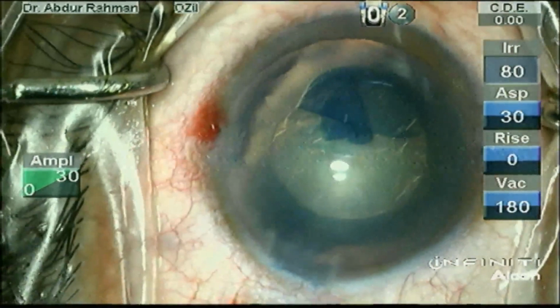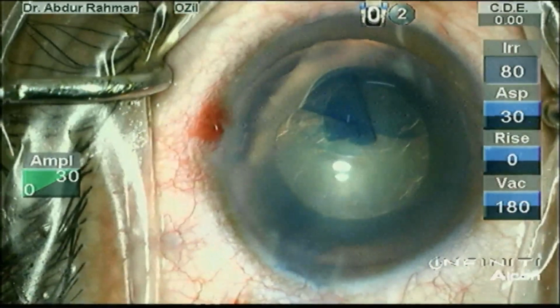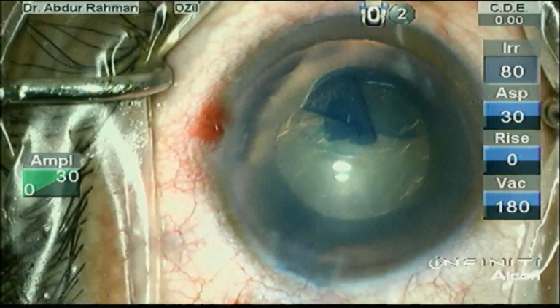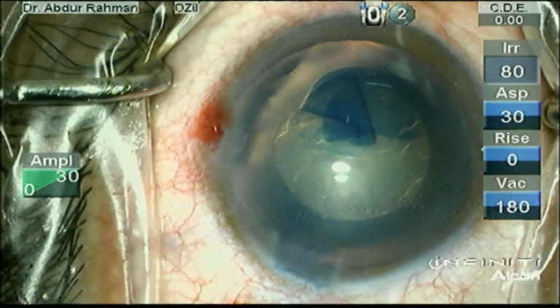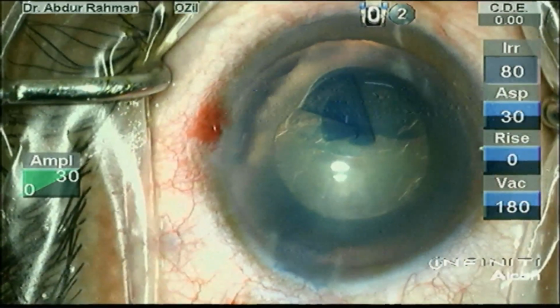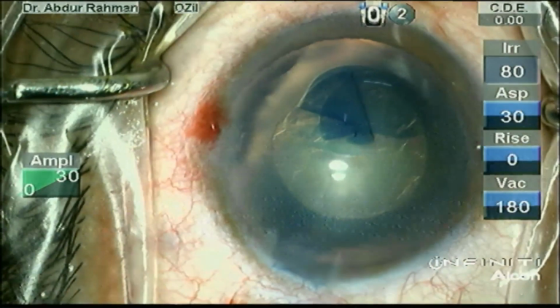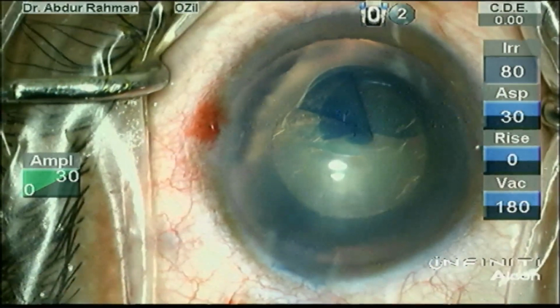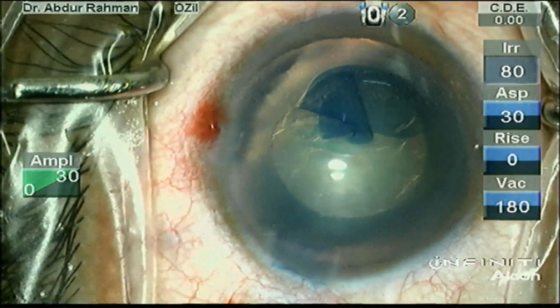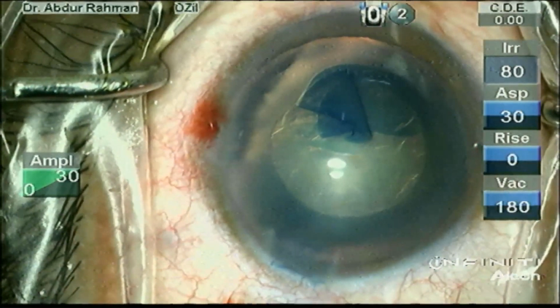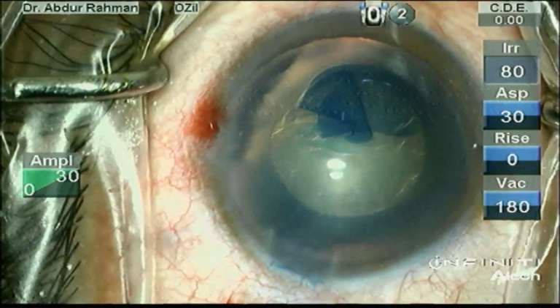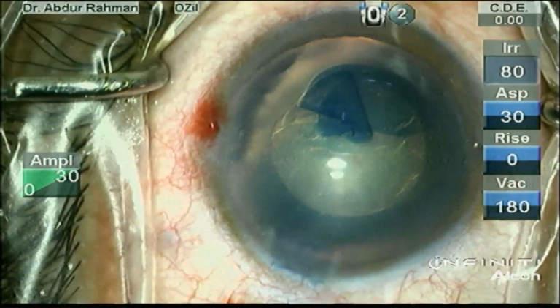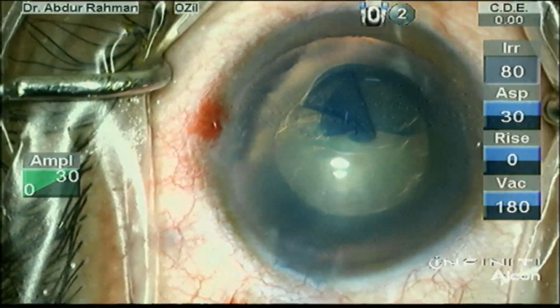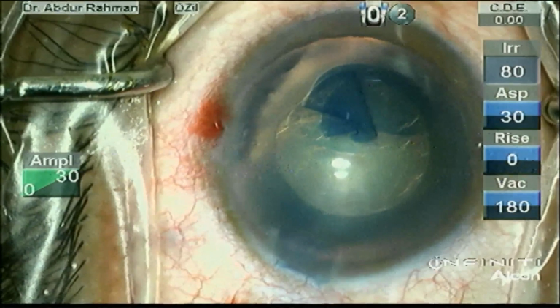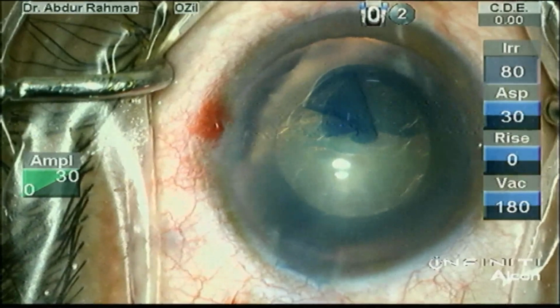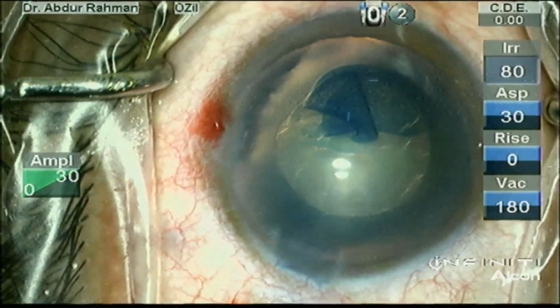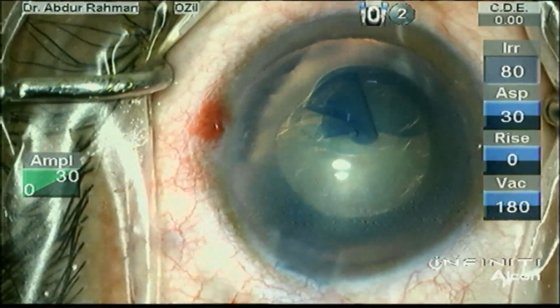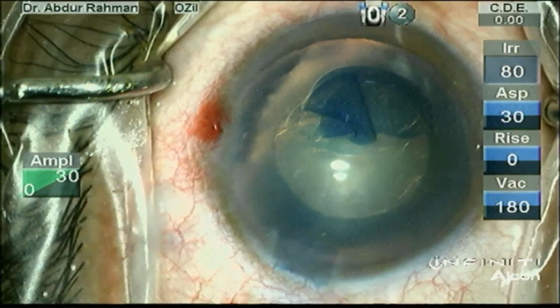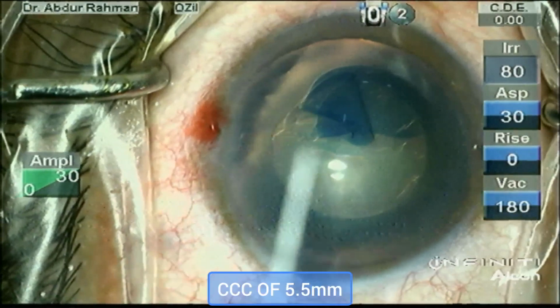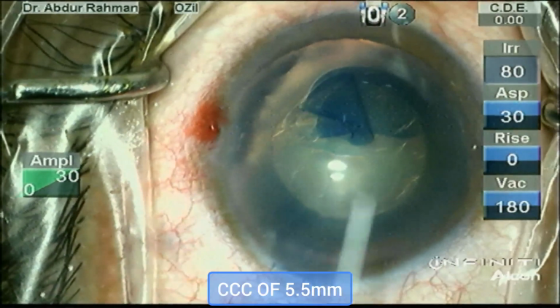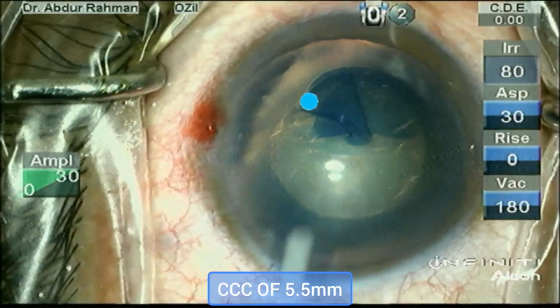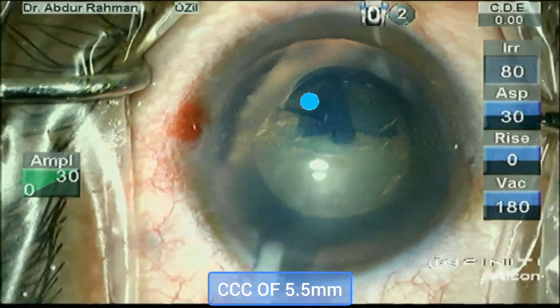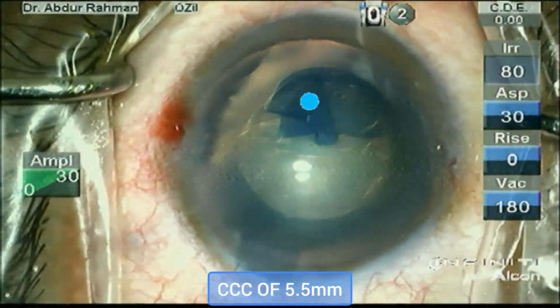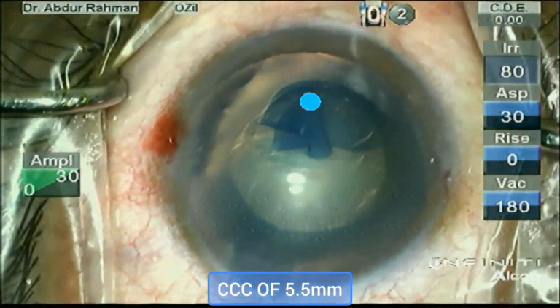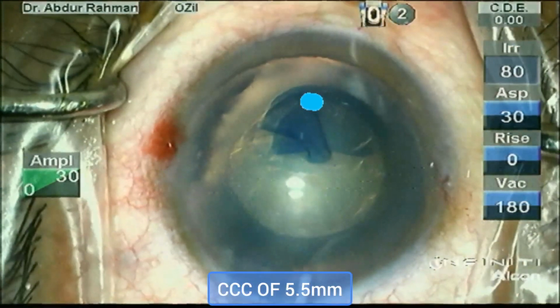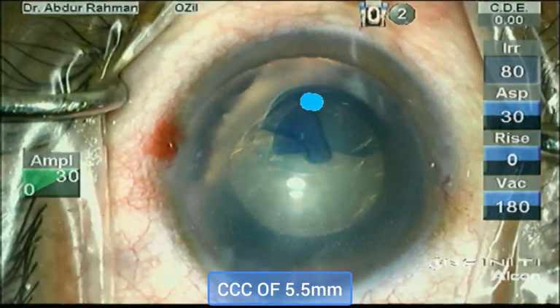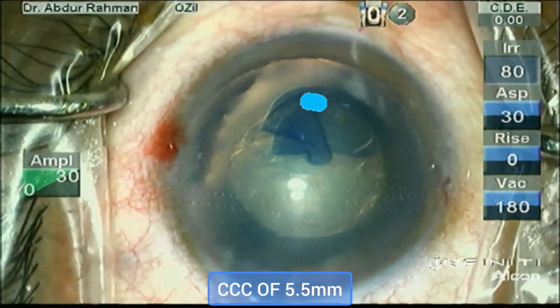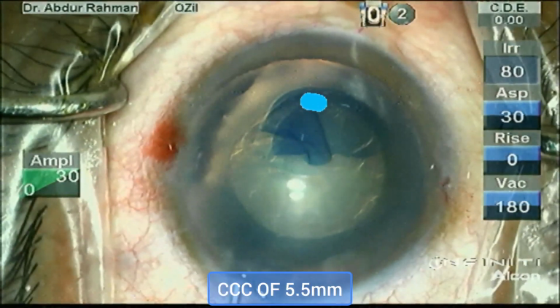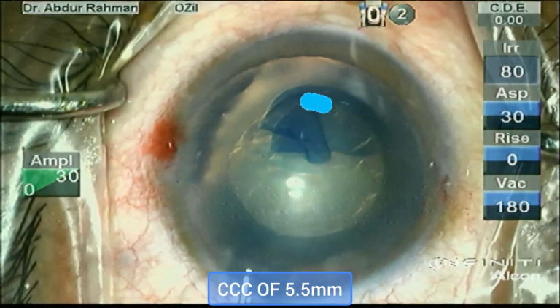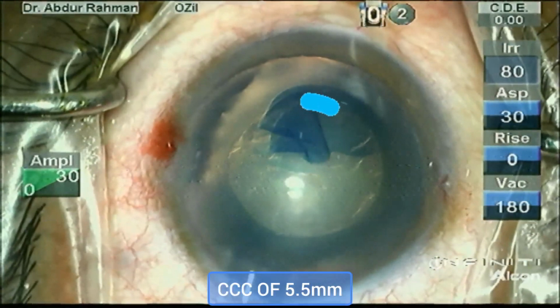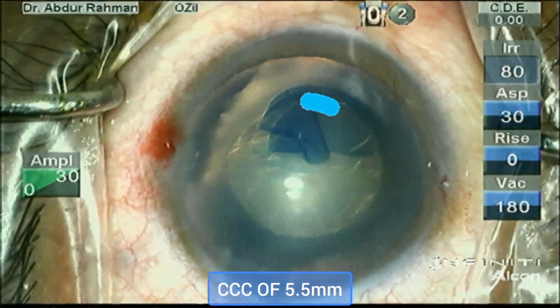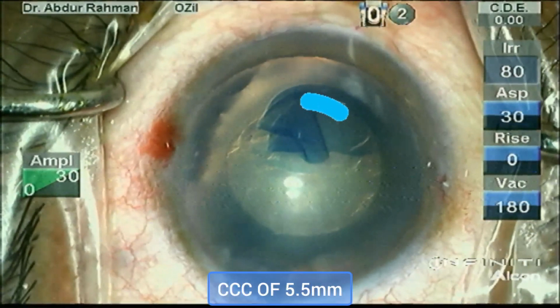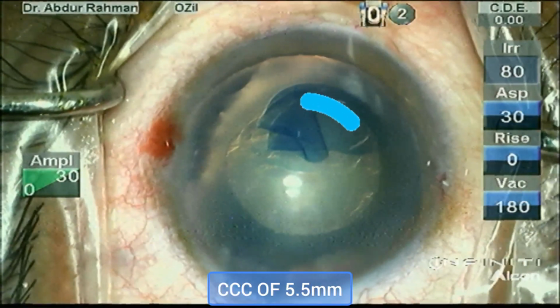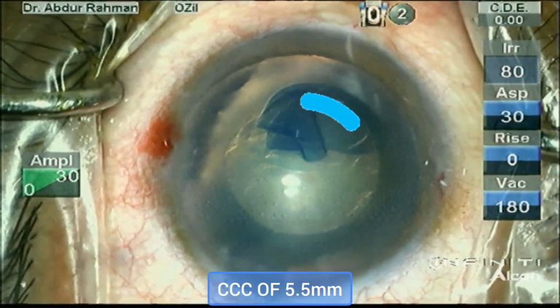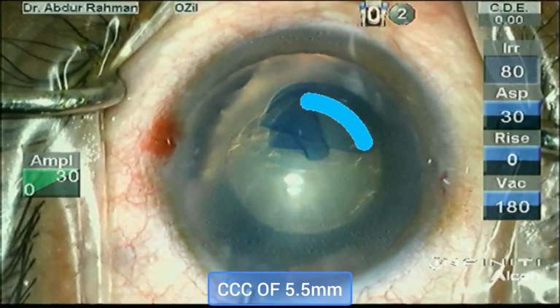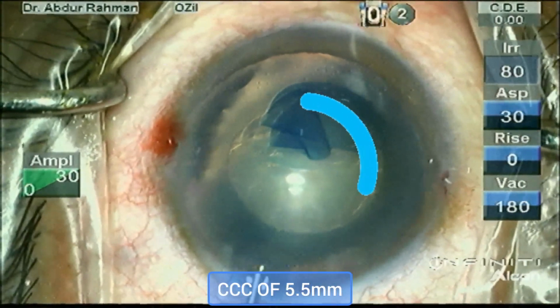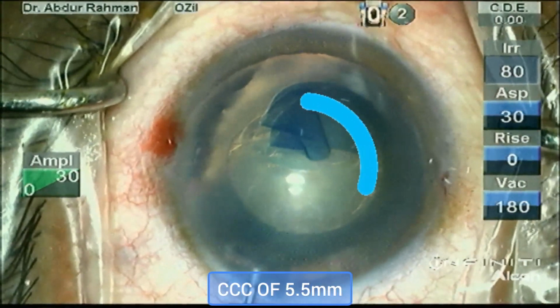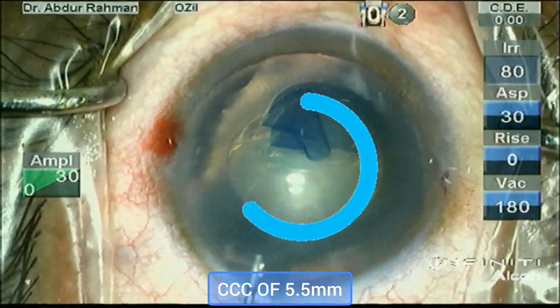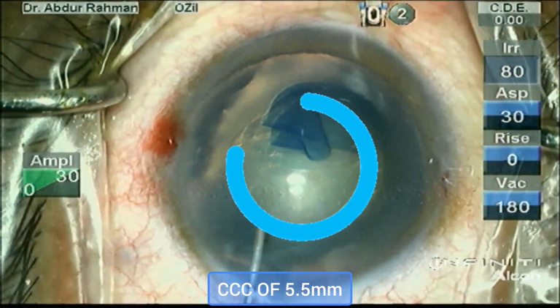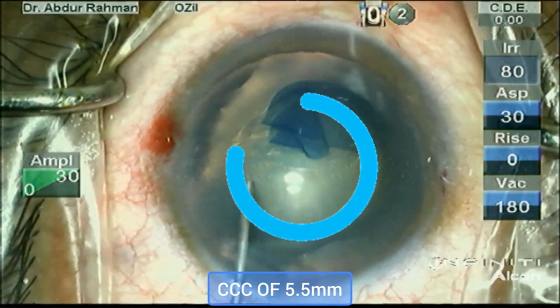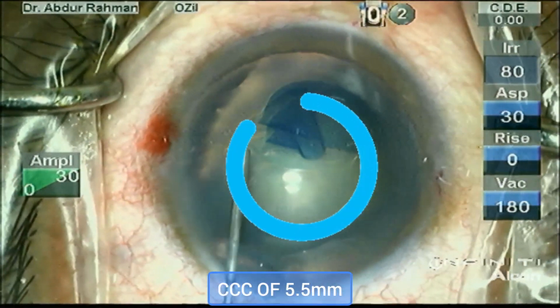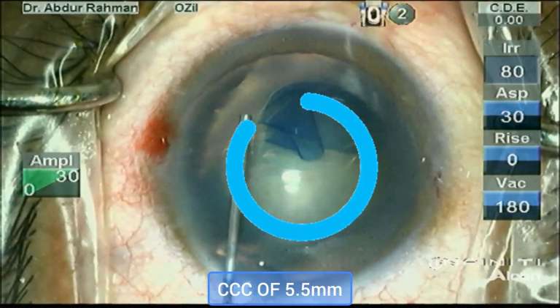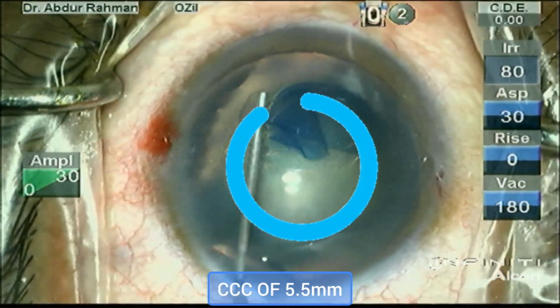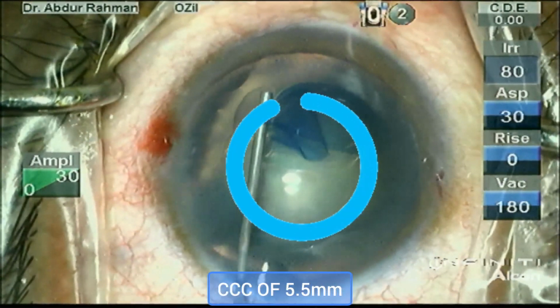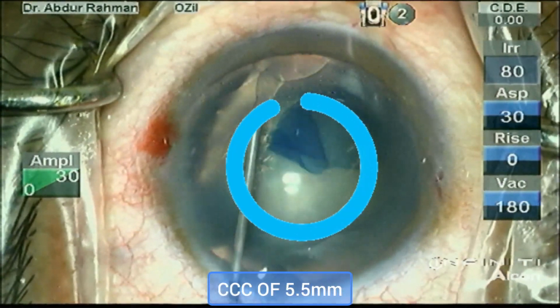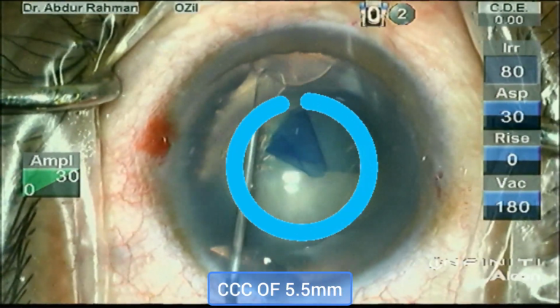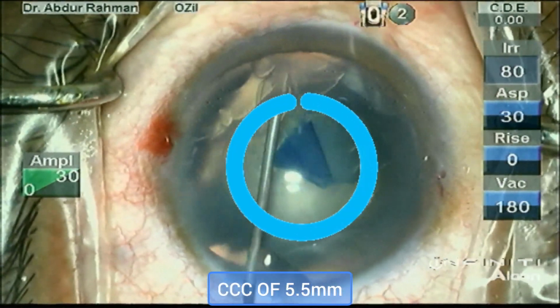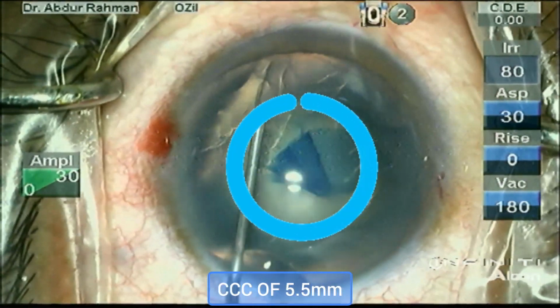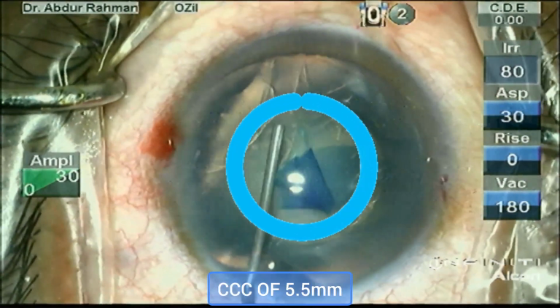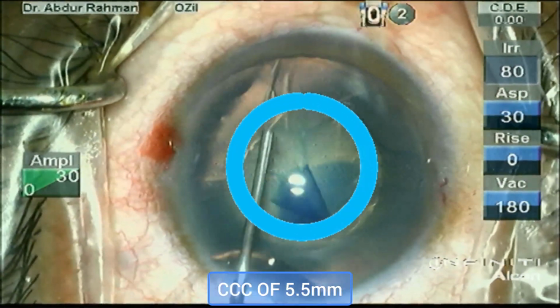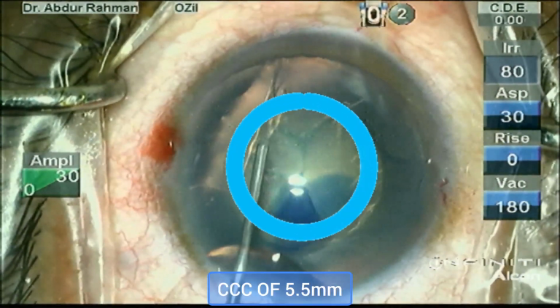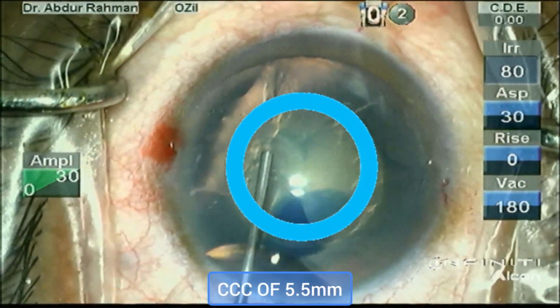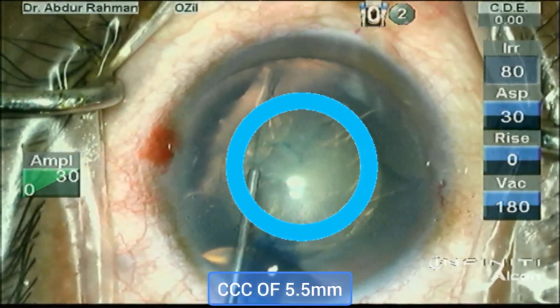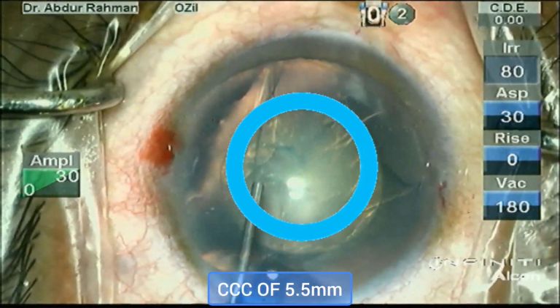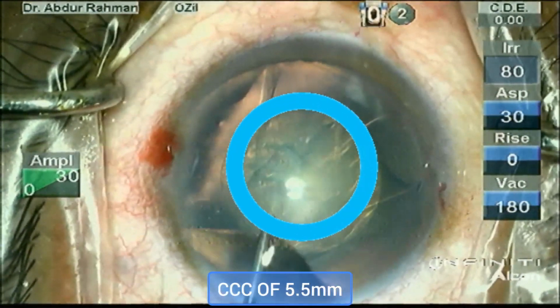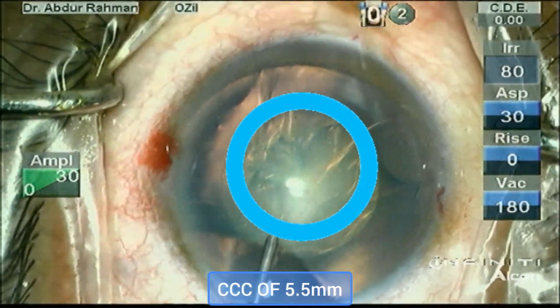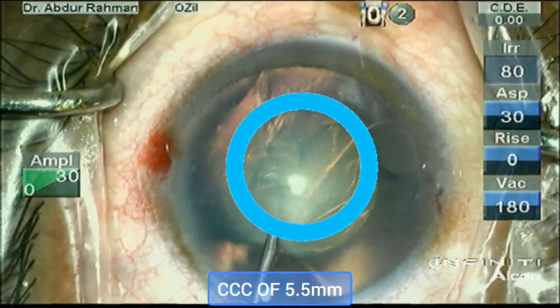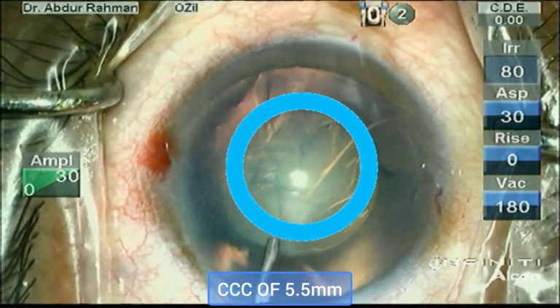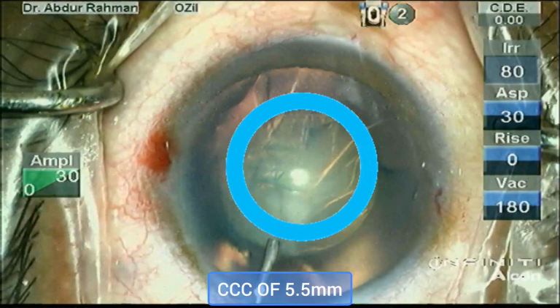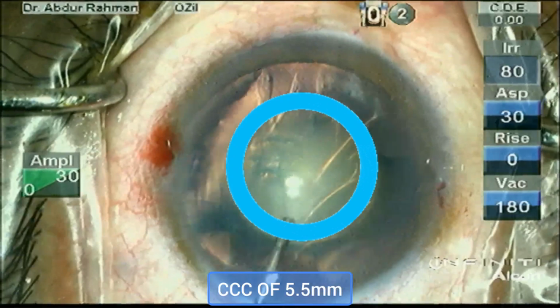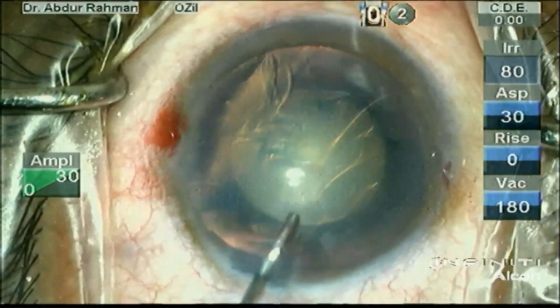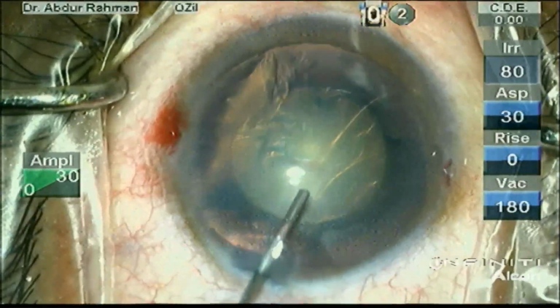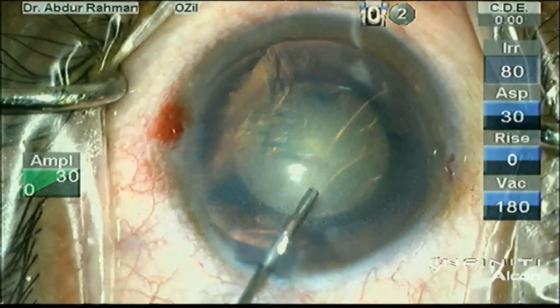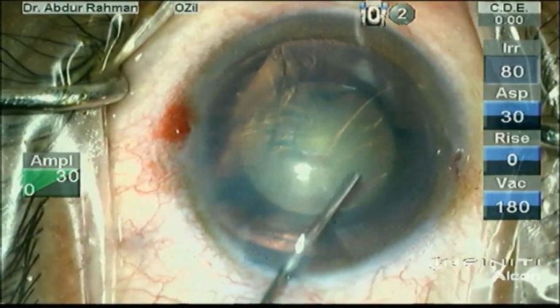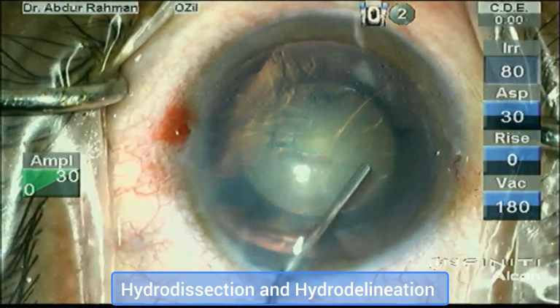I have constructed a beautiful continuous curvilinear capsulorhexis of 5.5 mm.